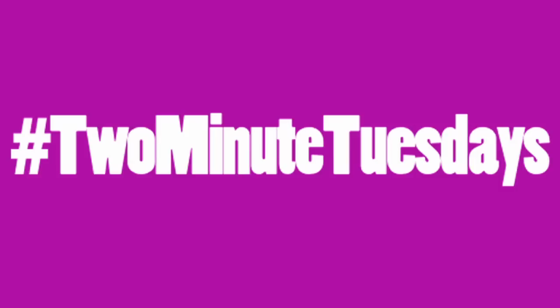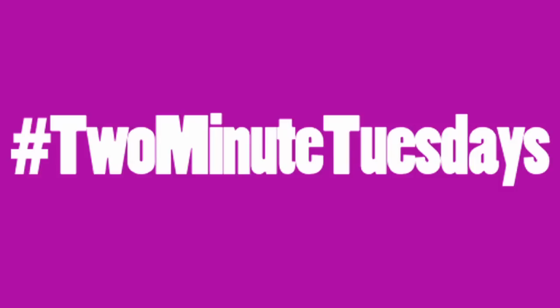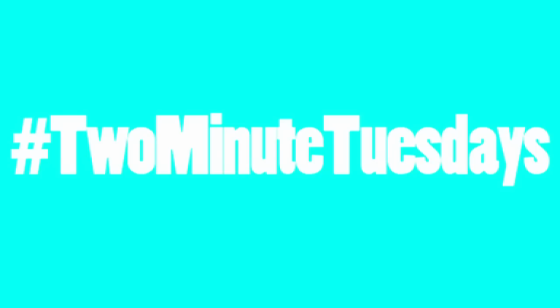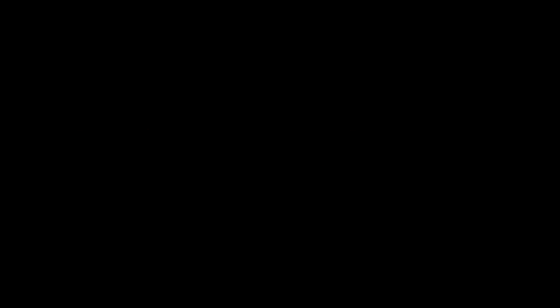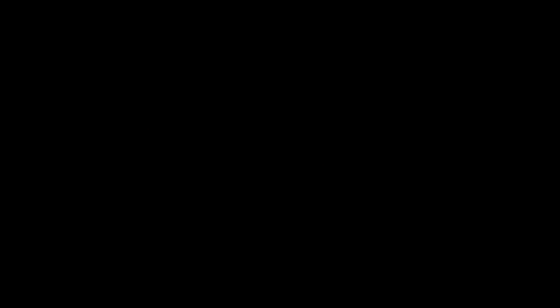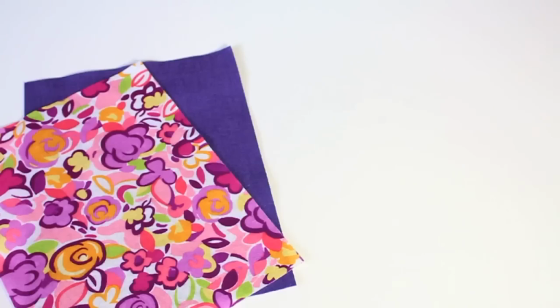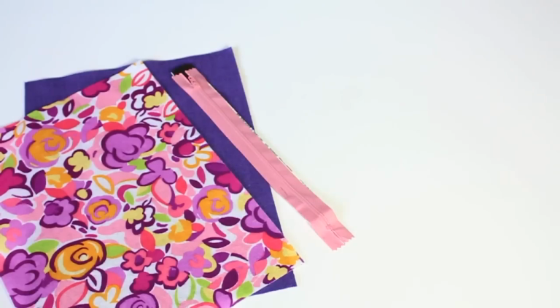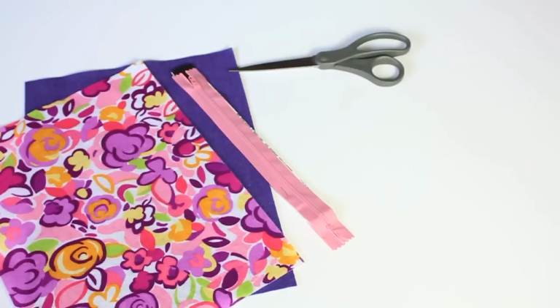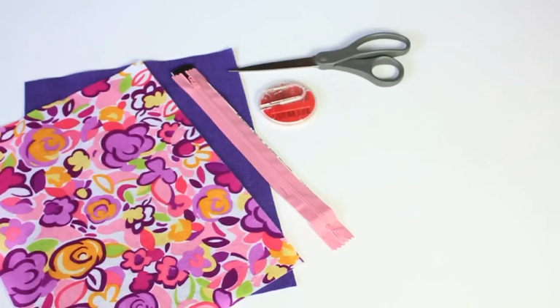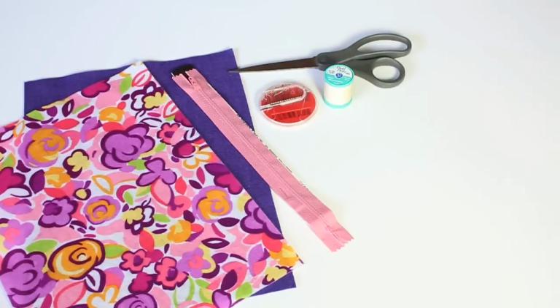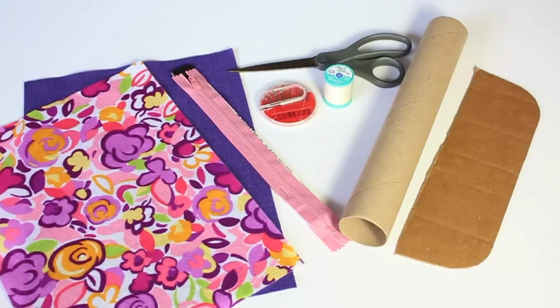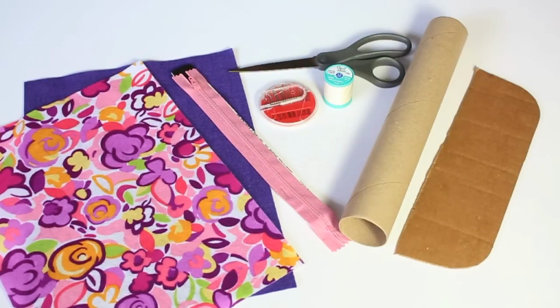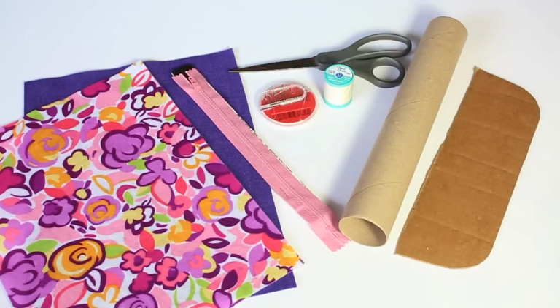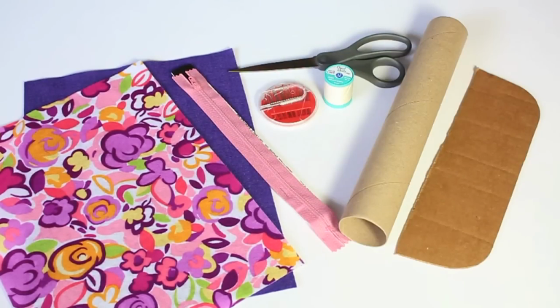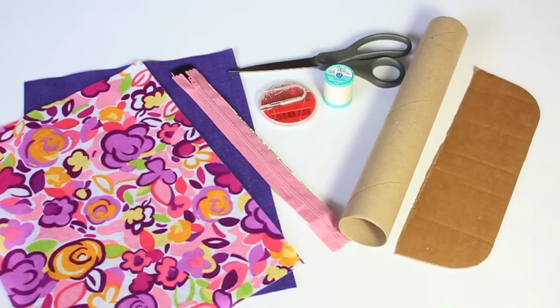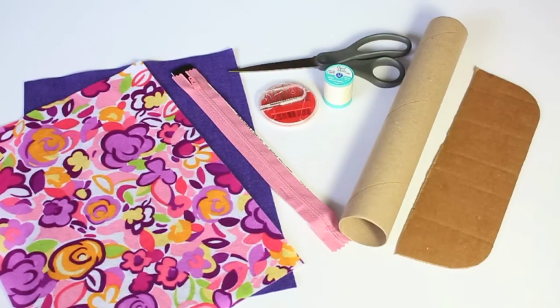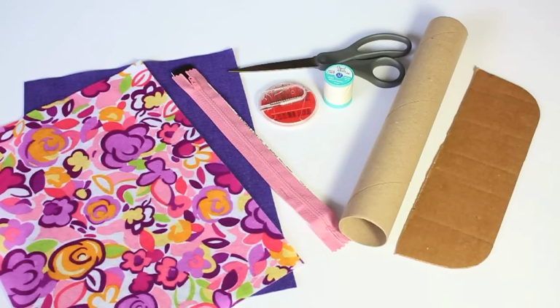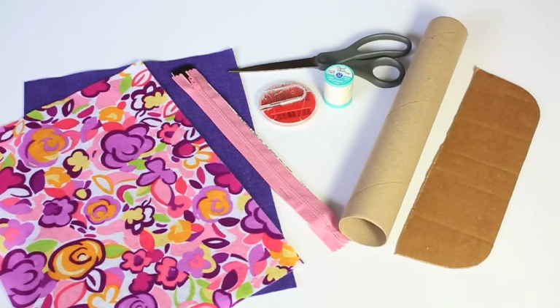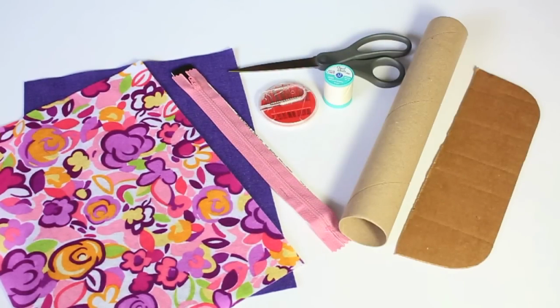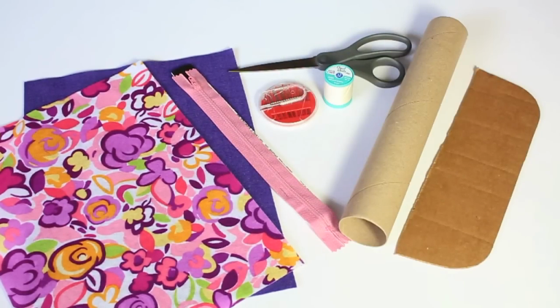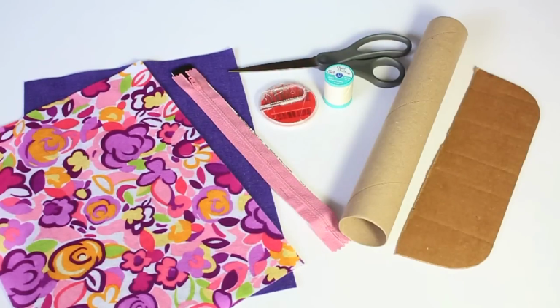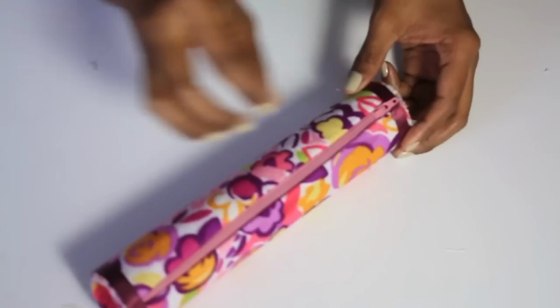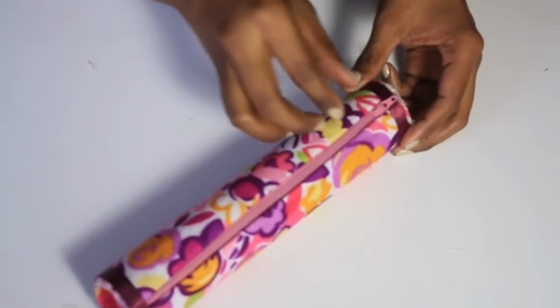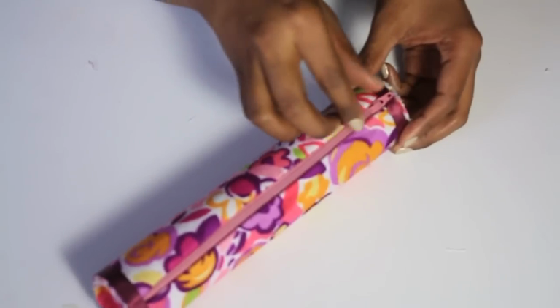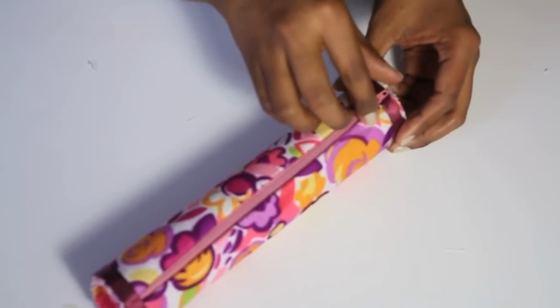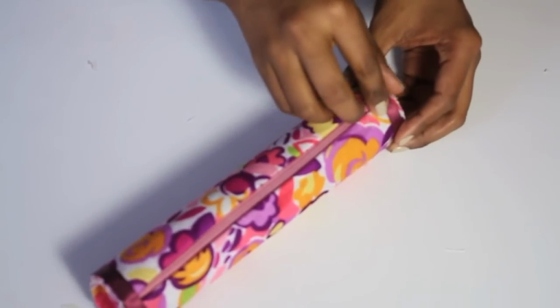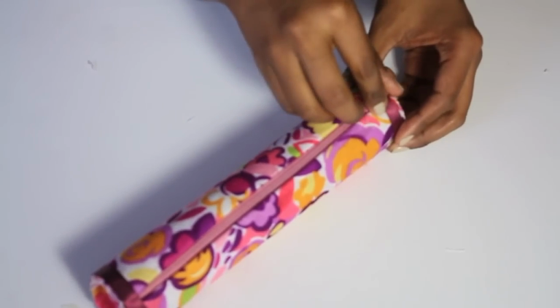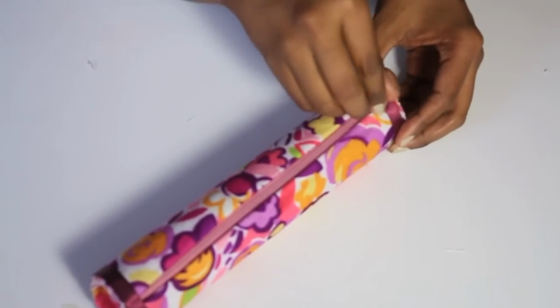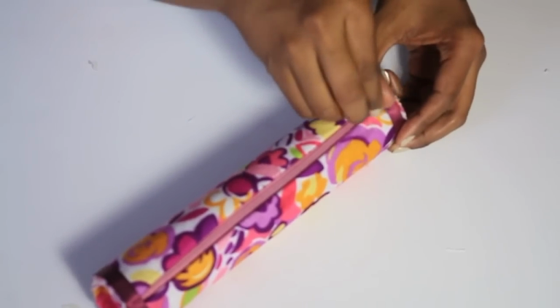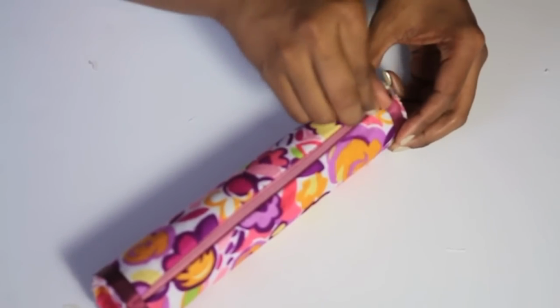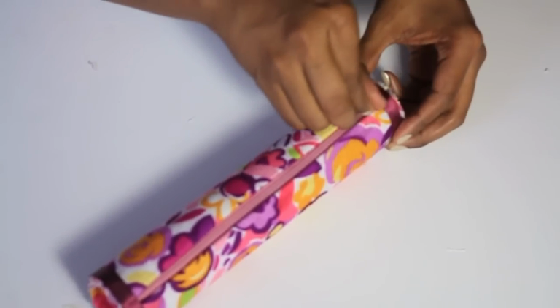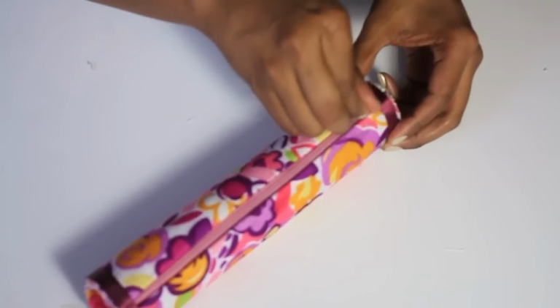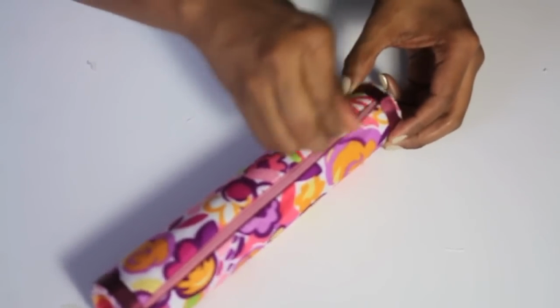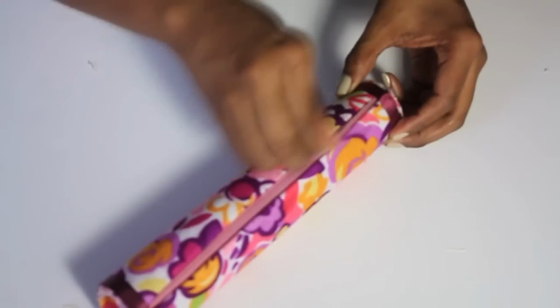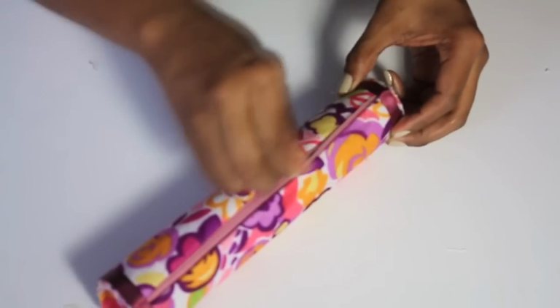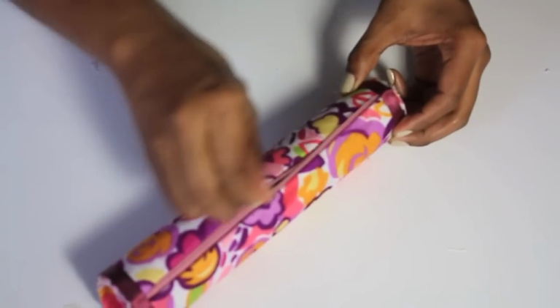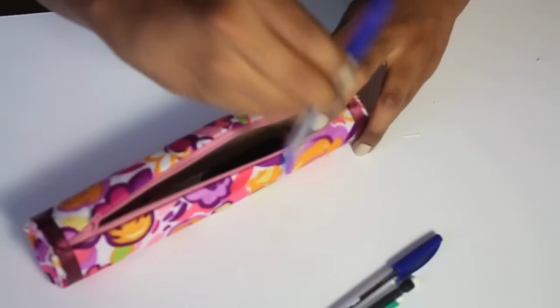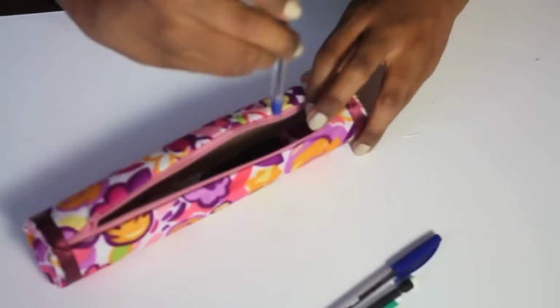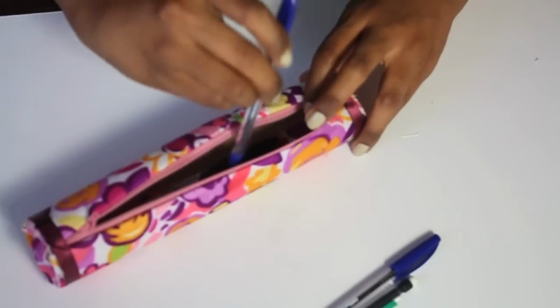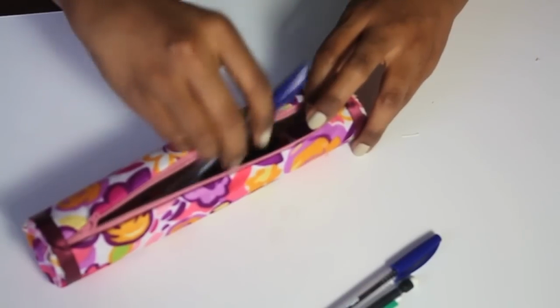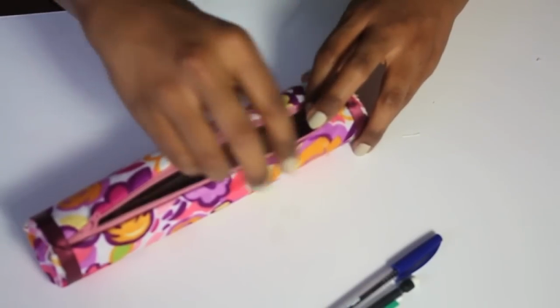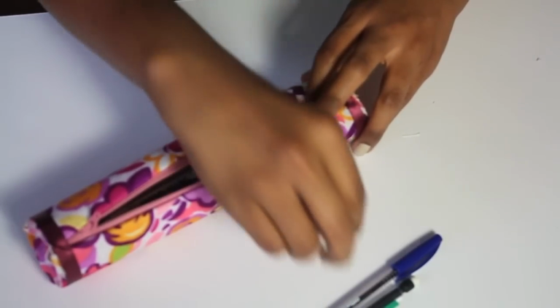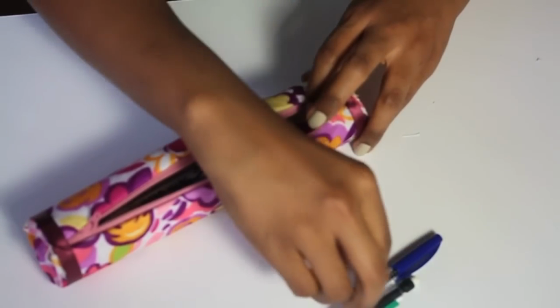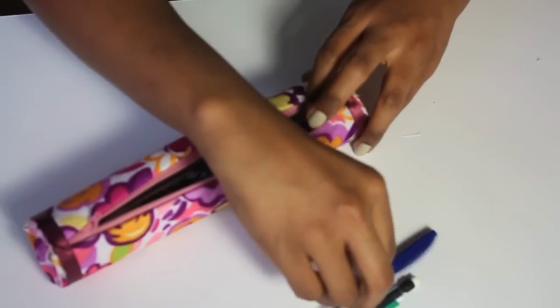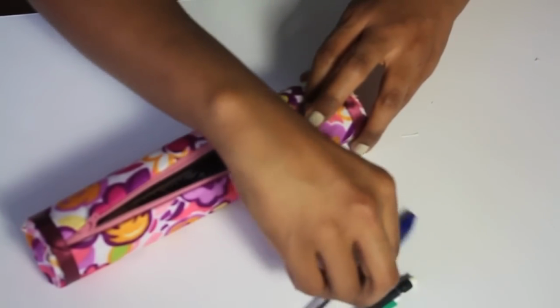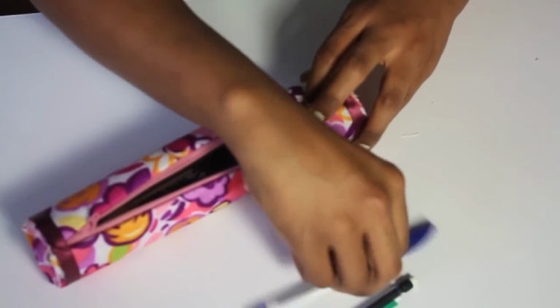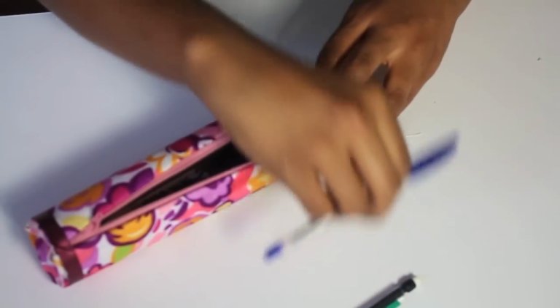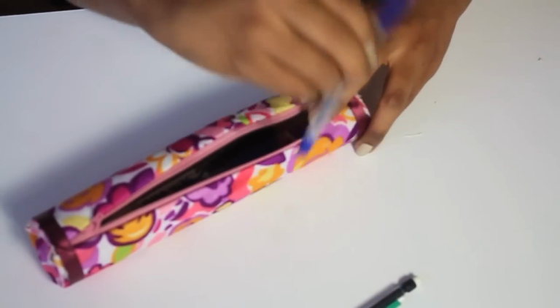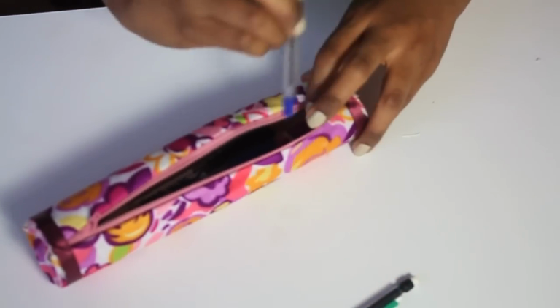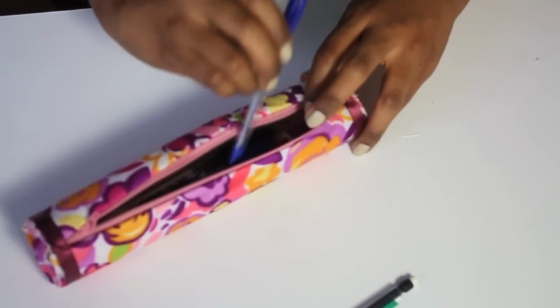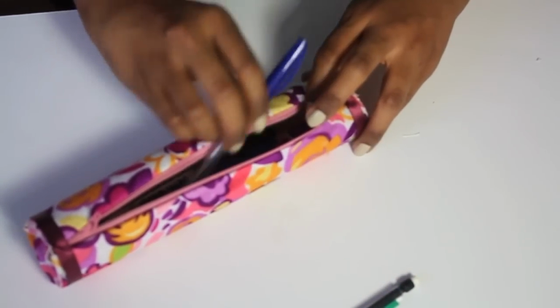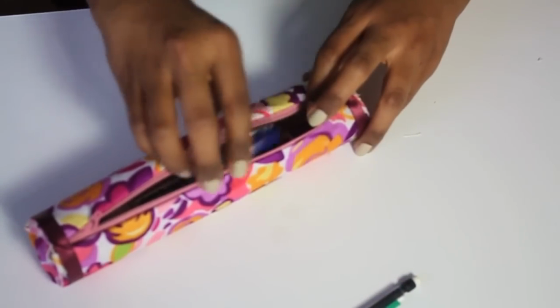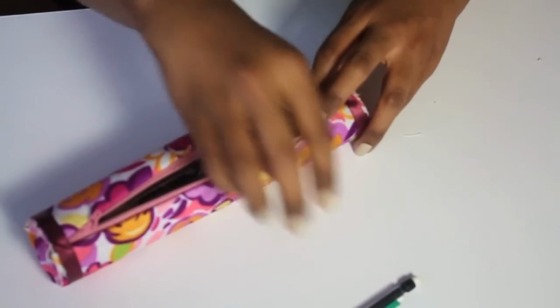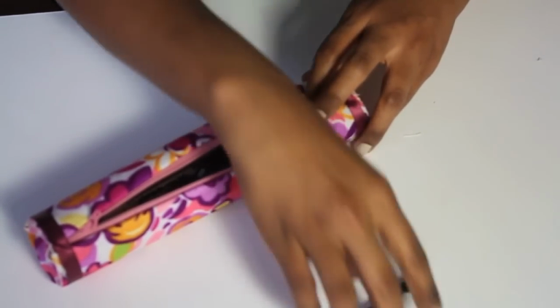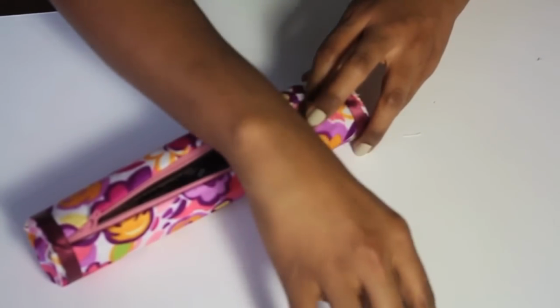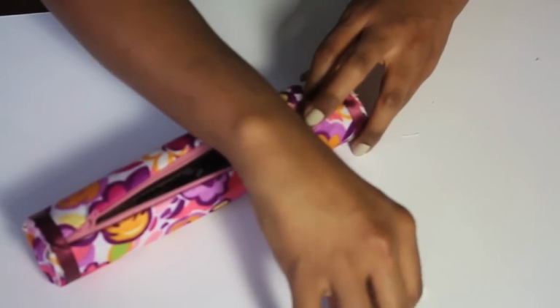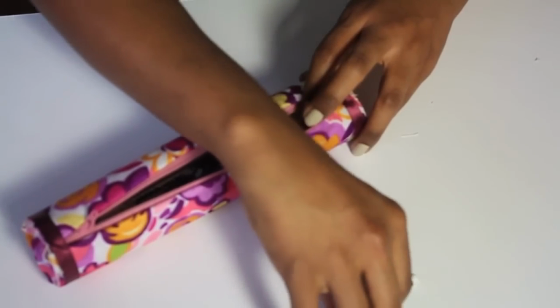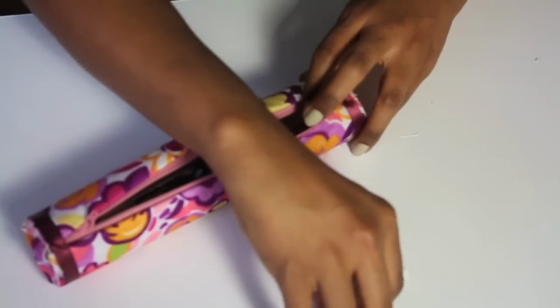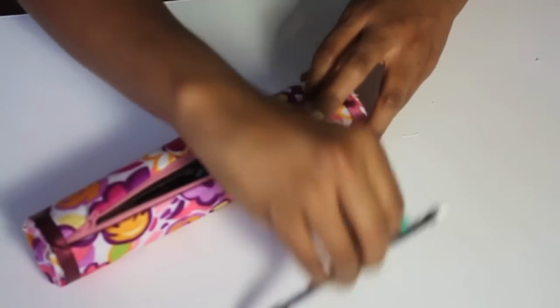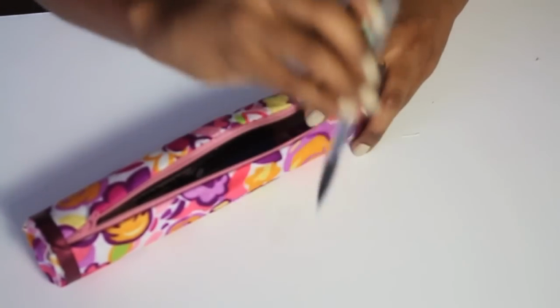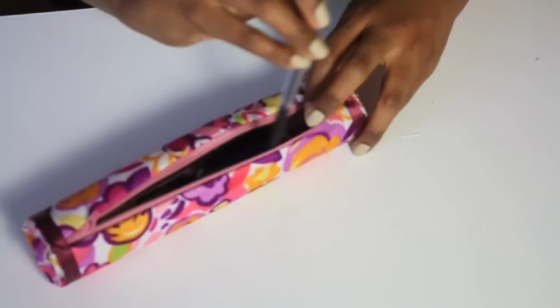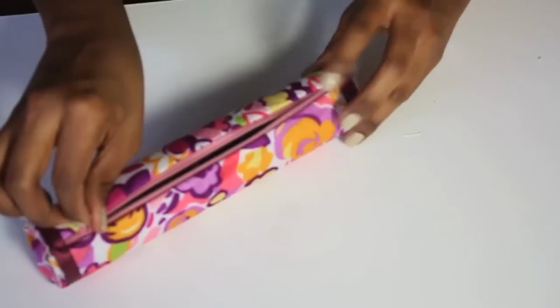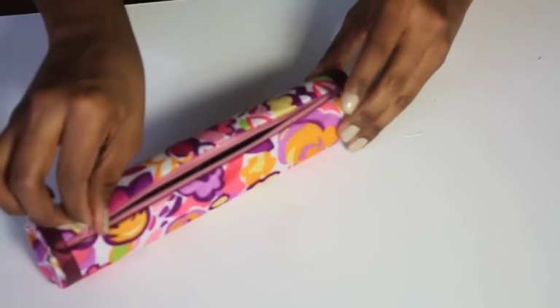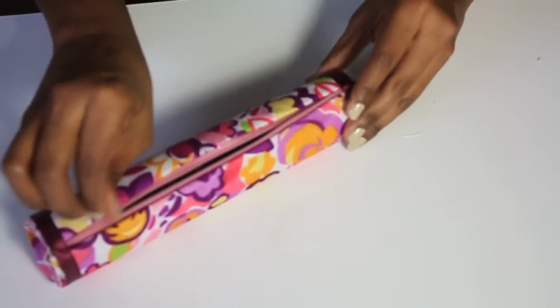Let's take this and turn it into this. A really fun DIY pencil case that's great for back to school and so easy.